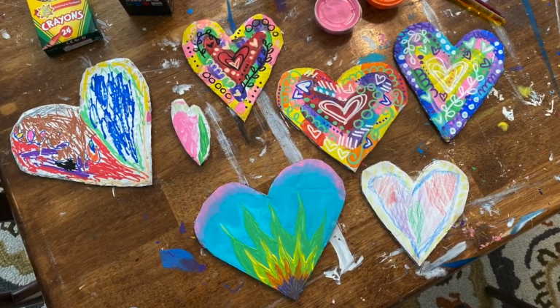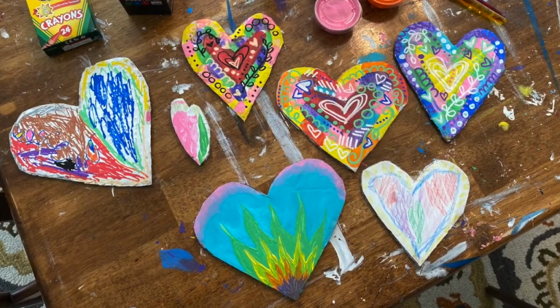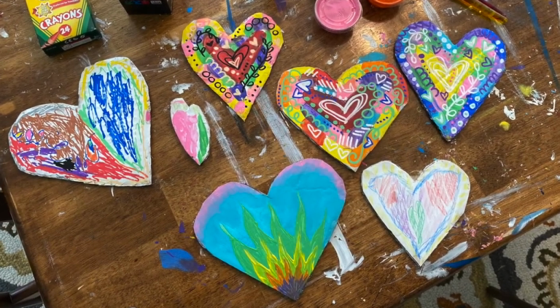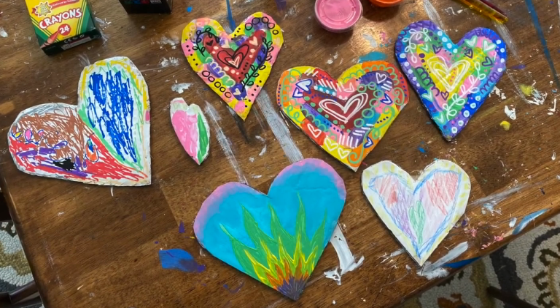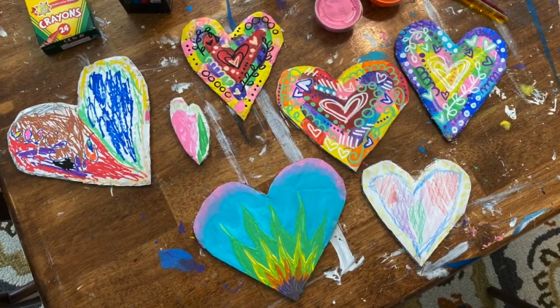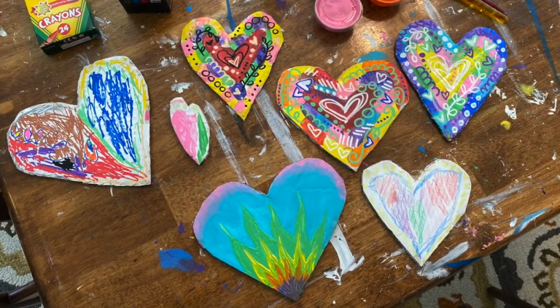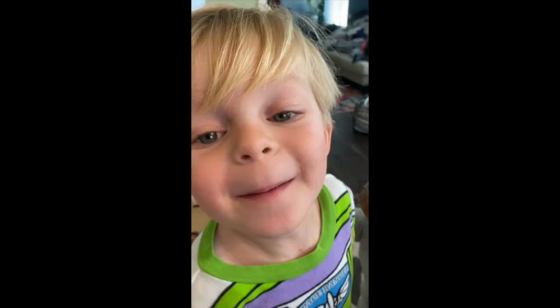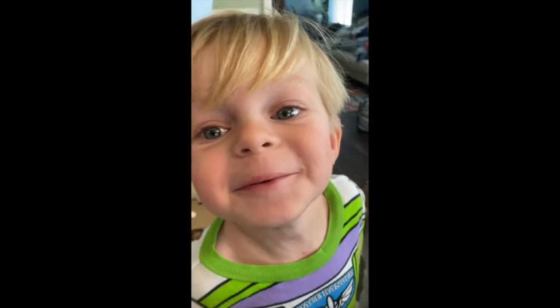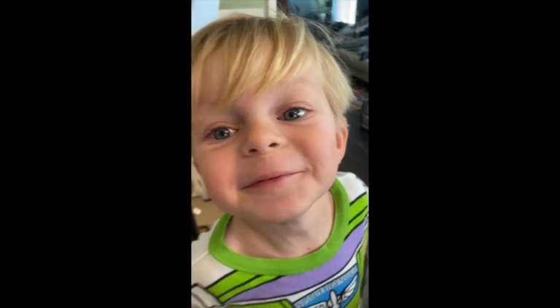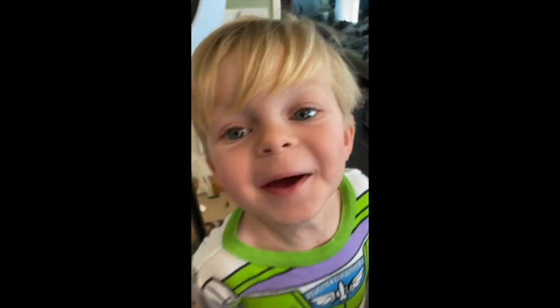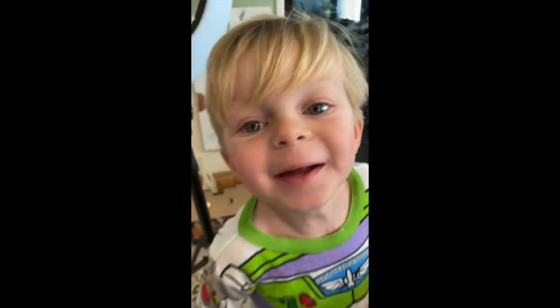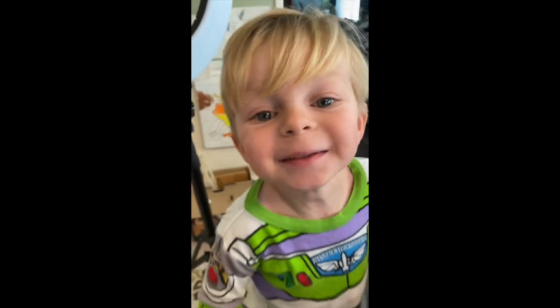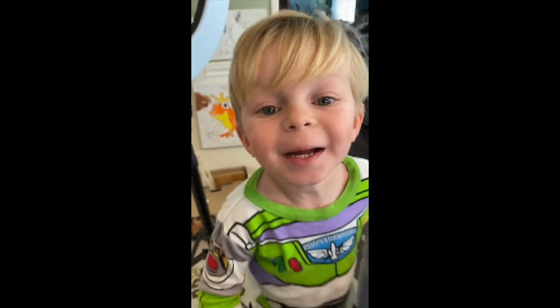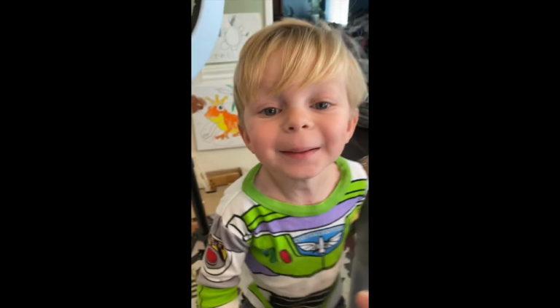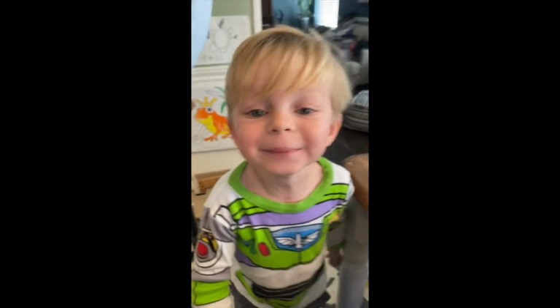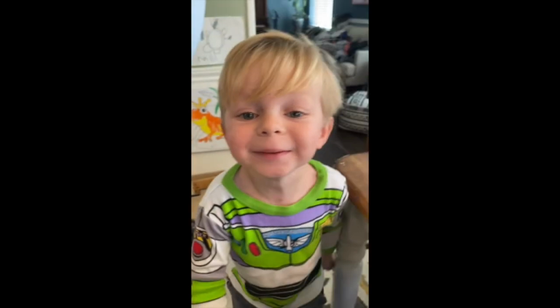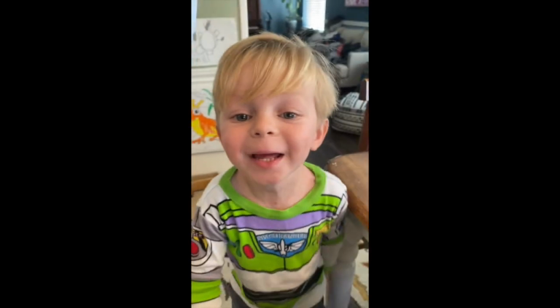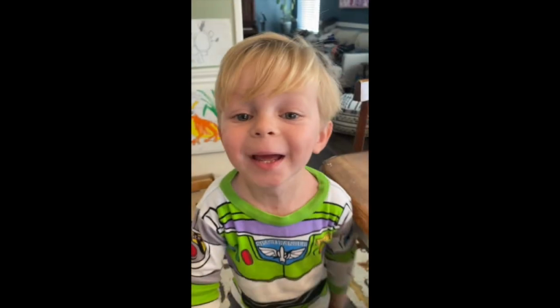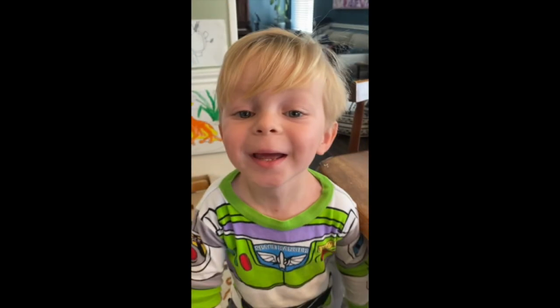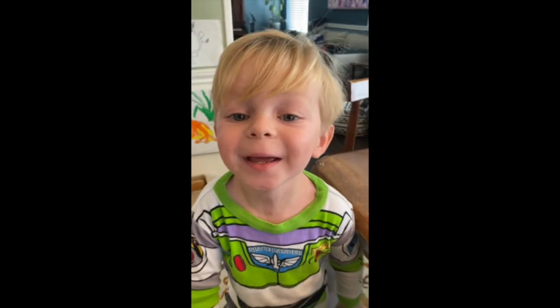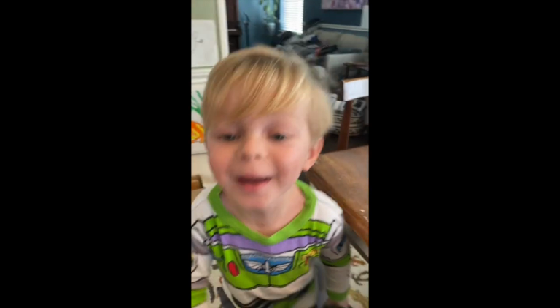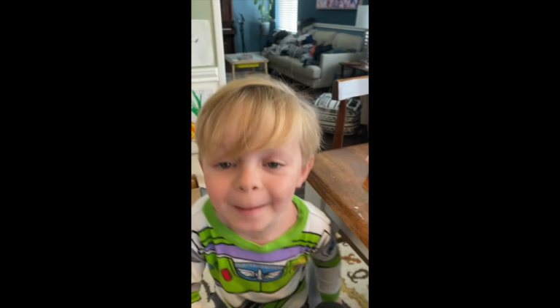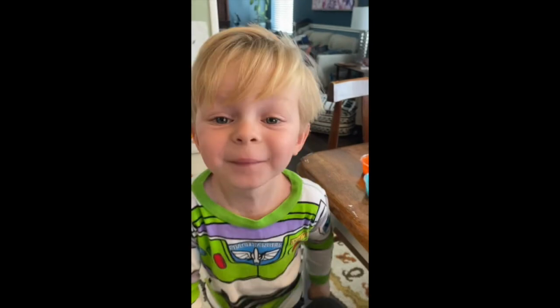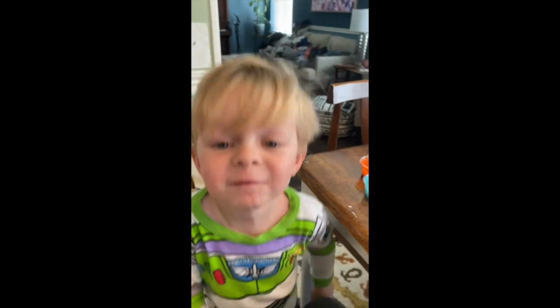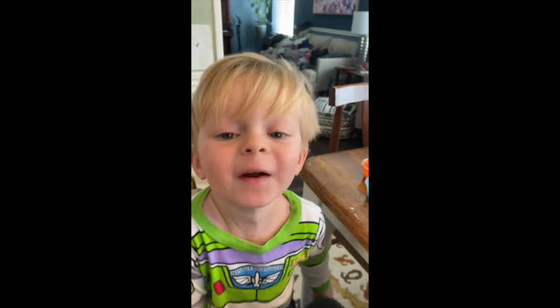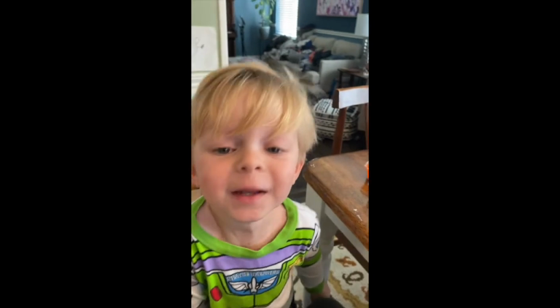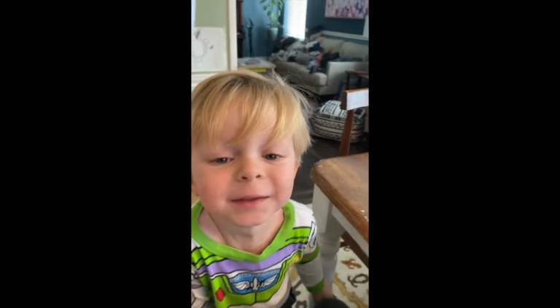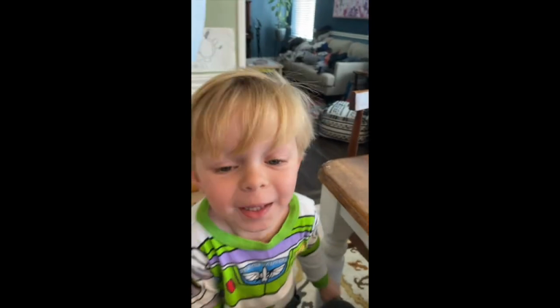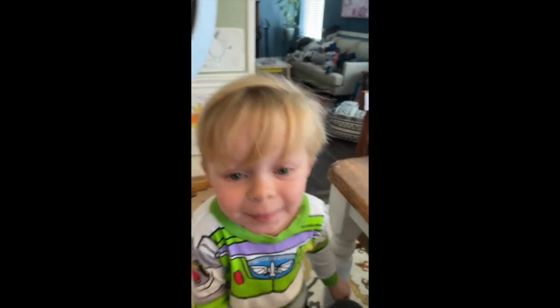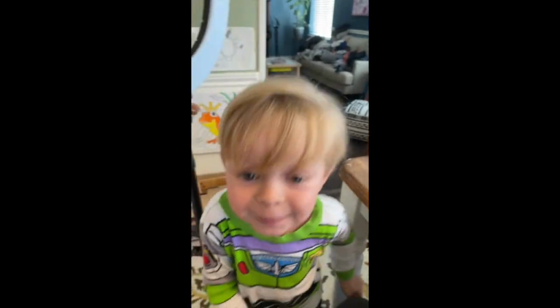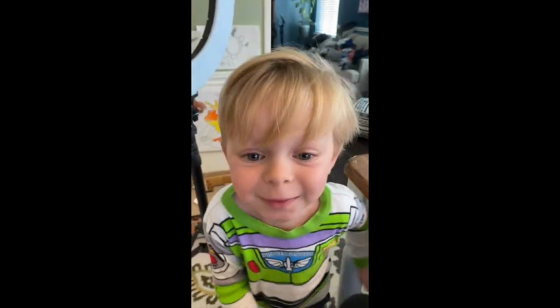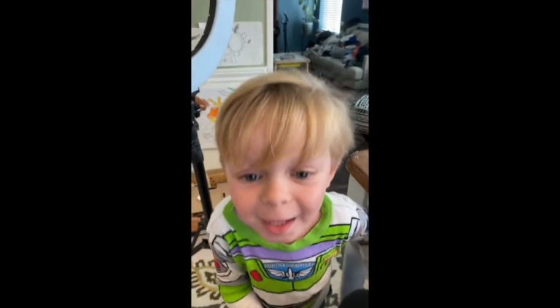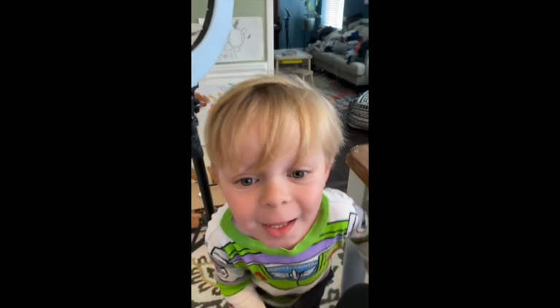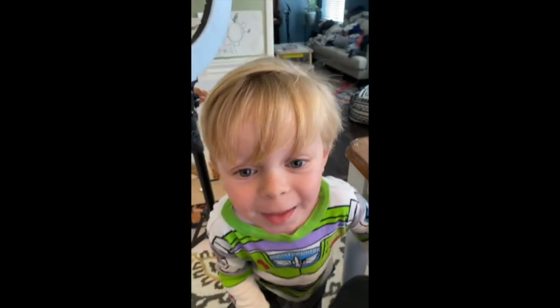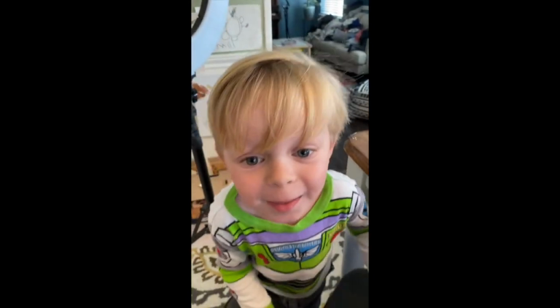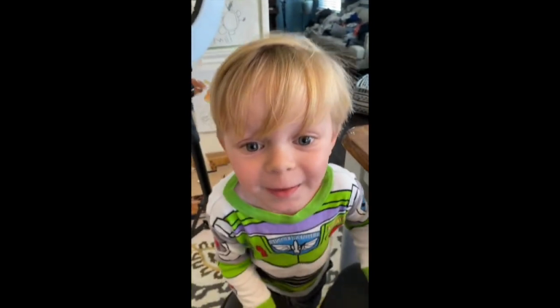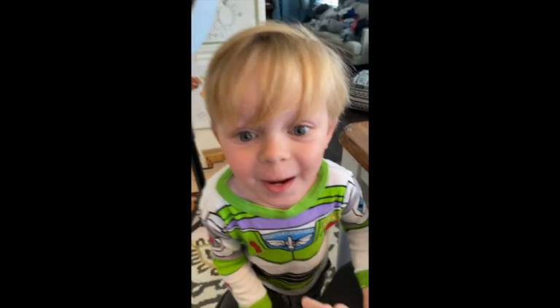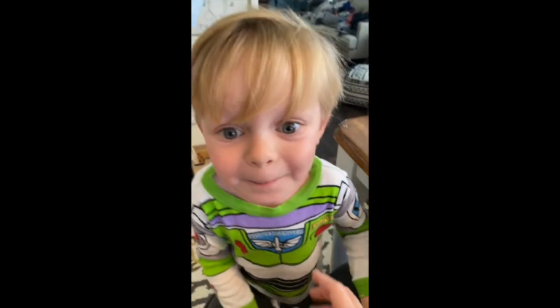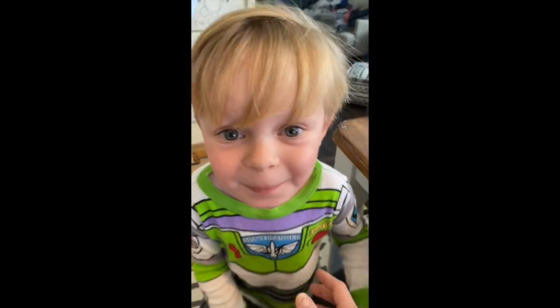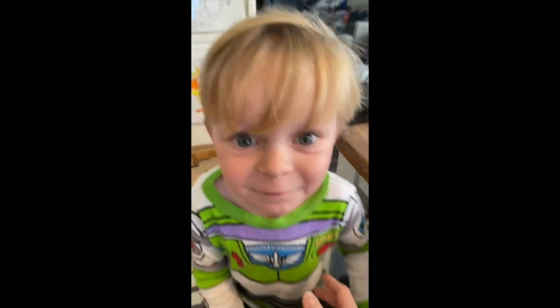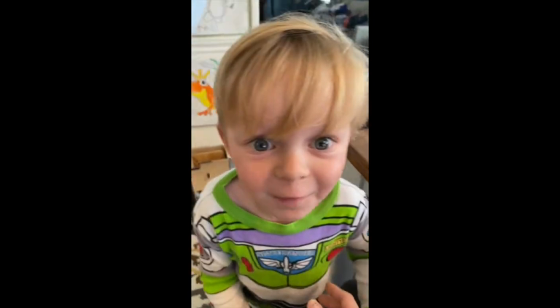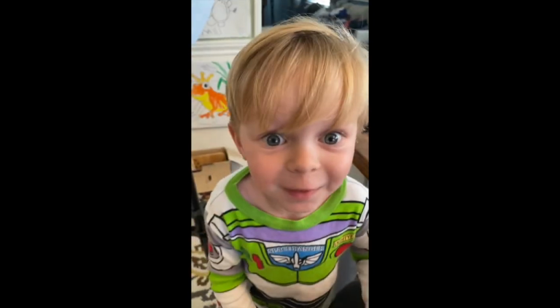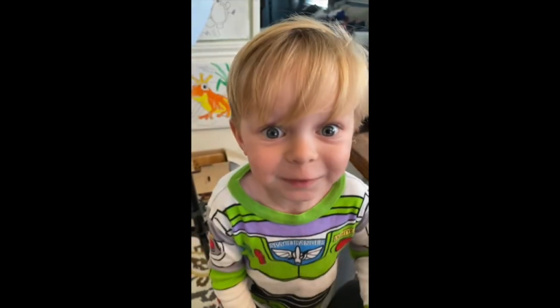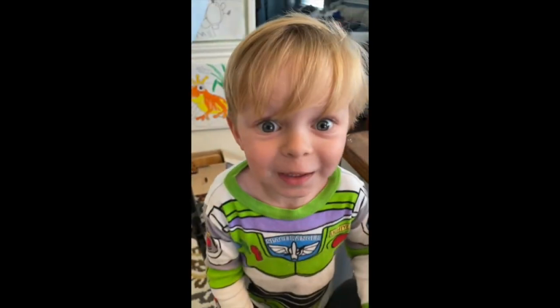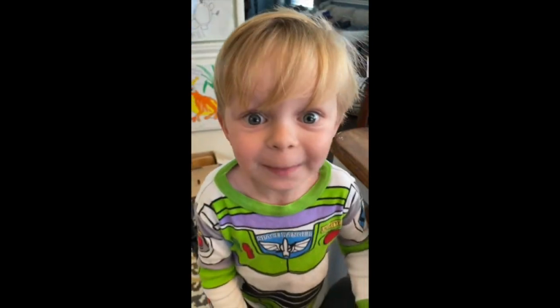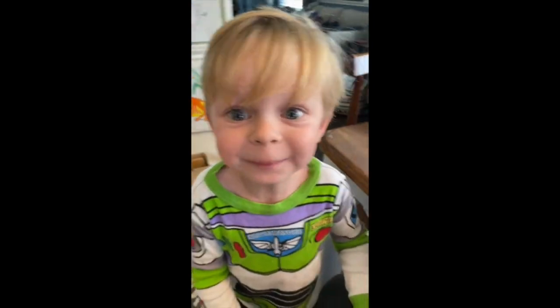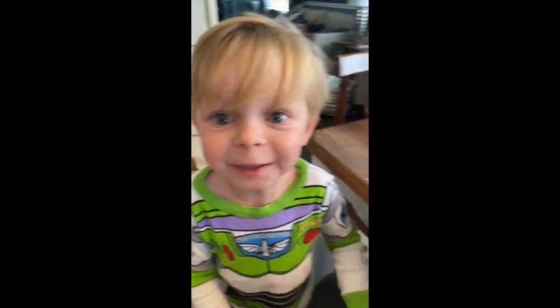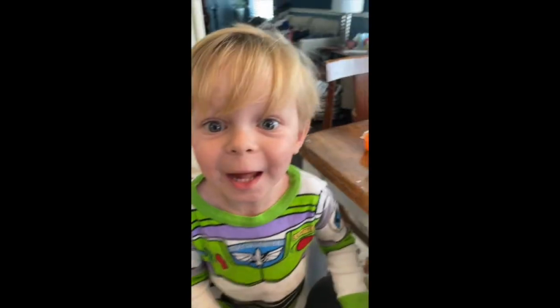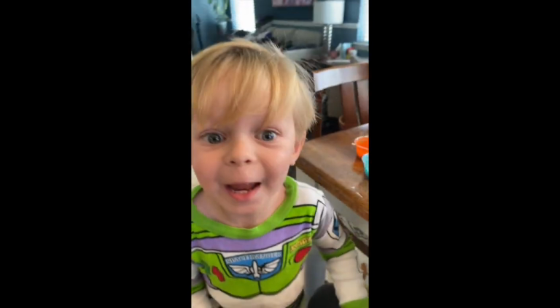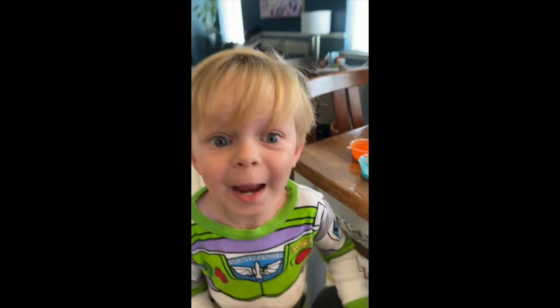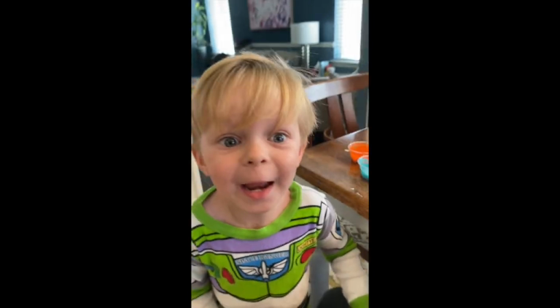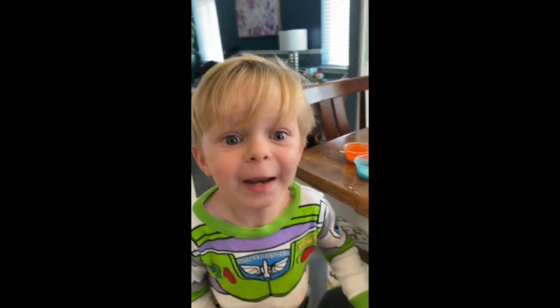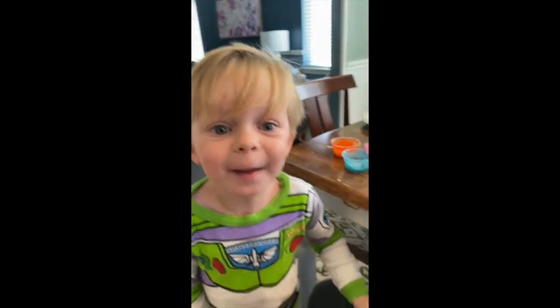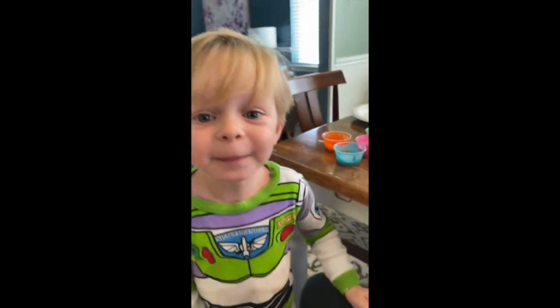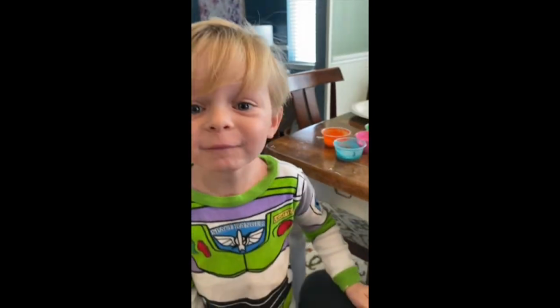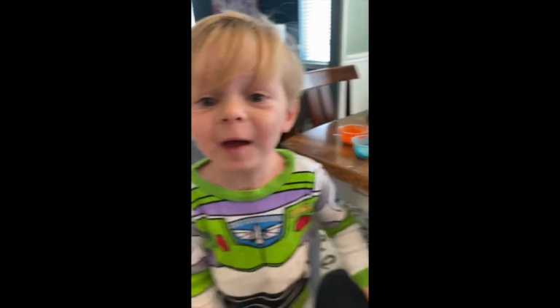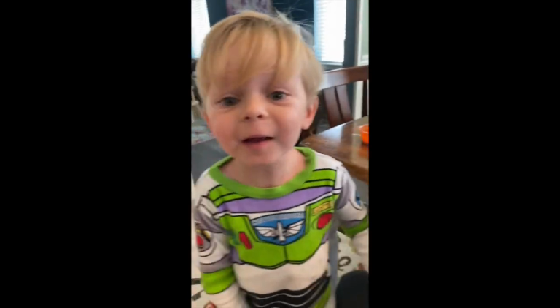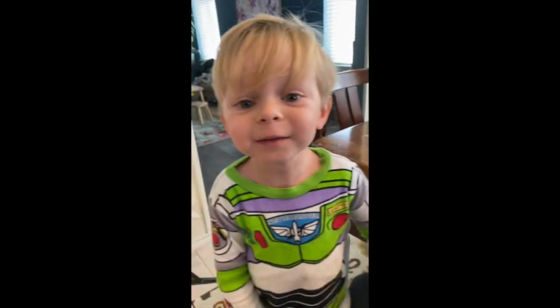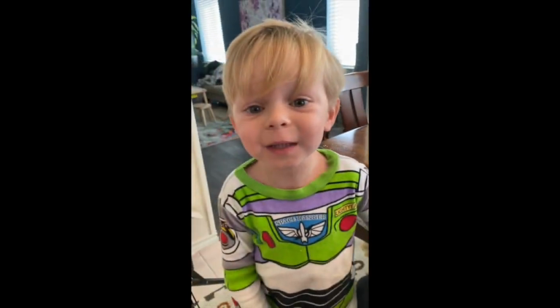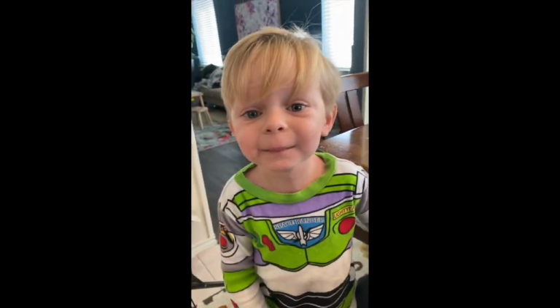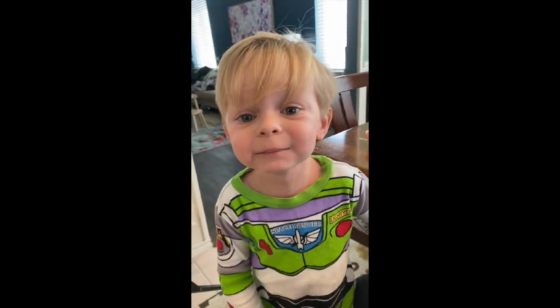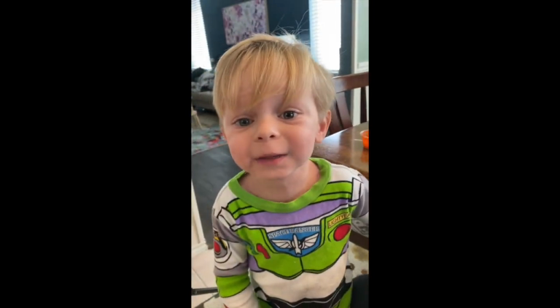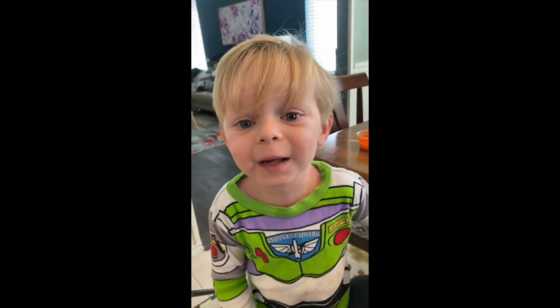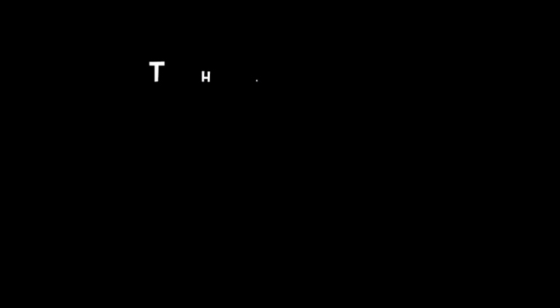Happy fun time, happy fun time! Thank you.